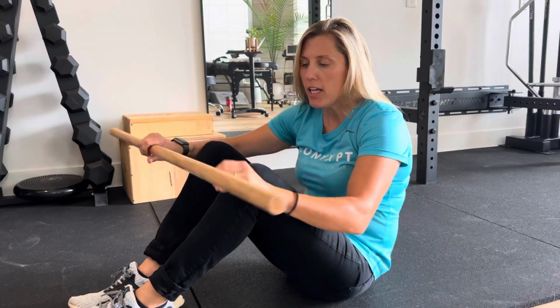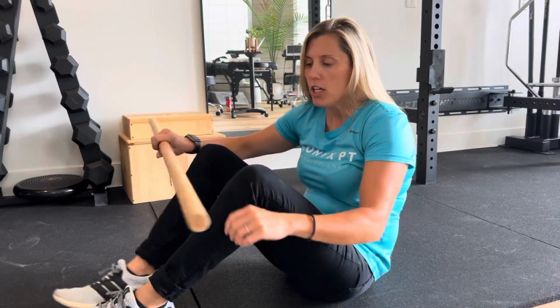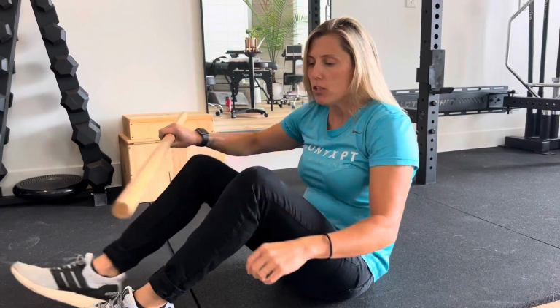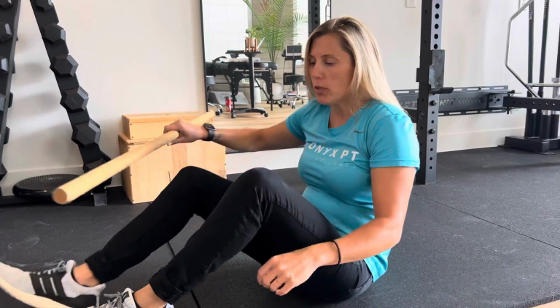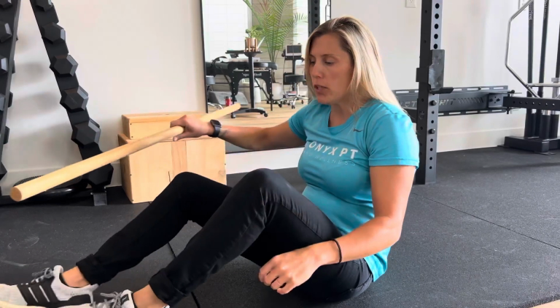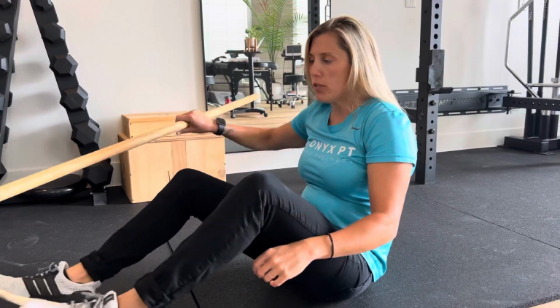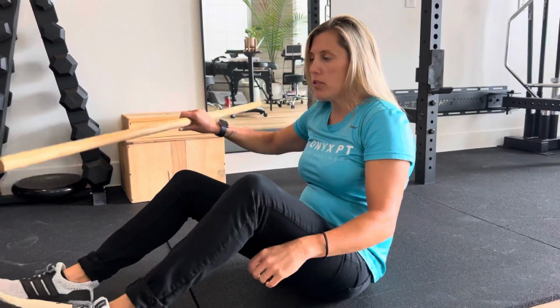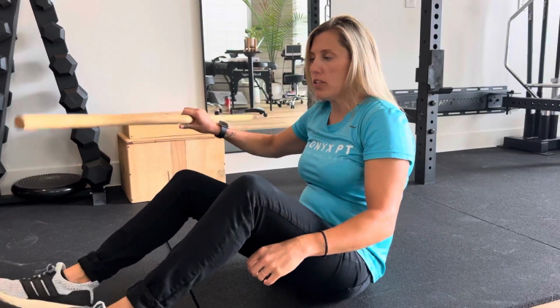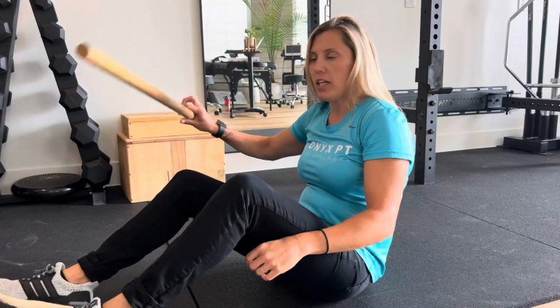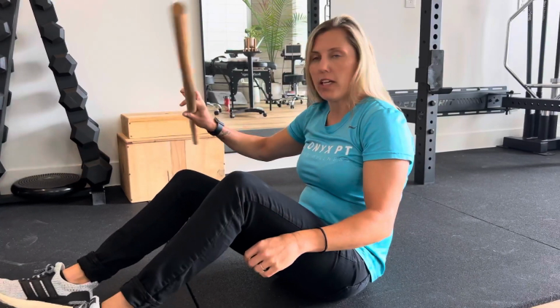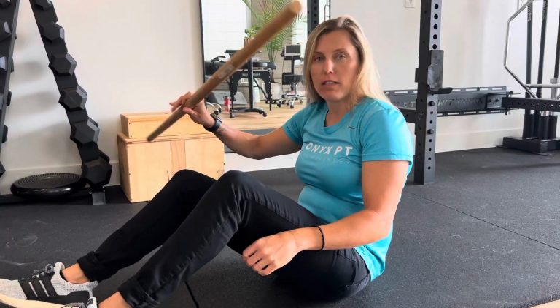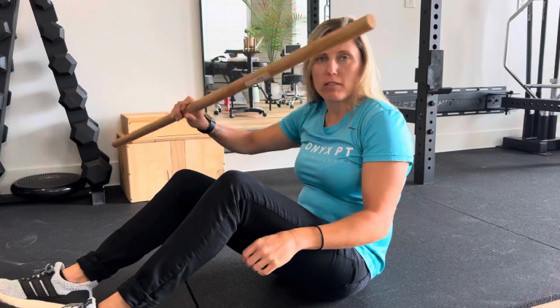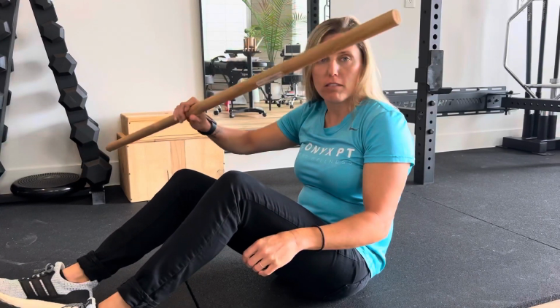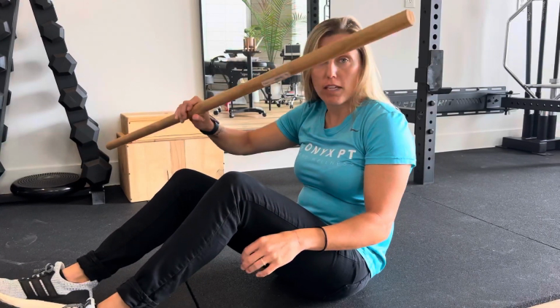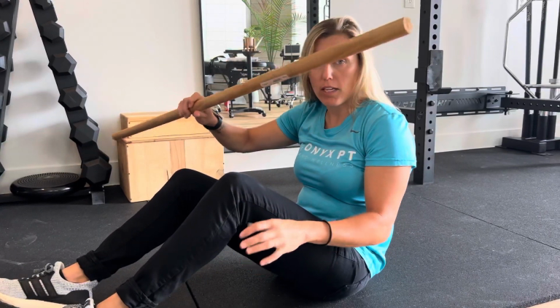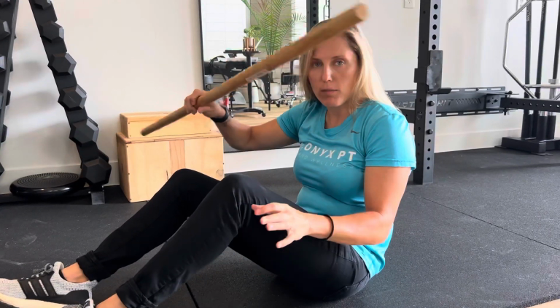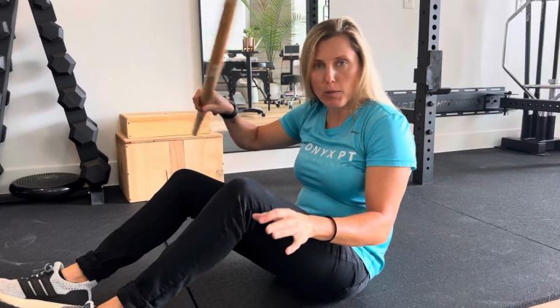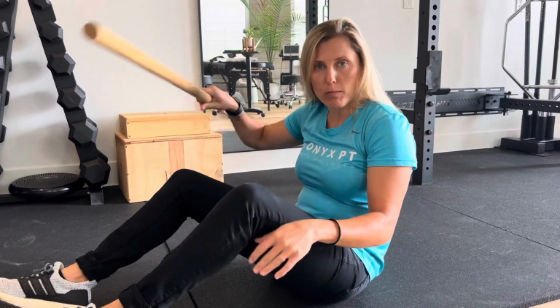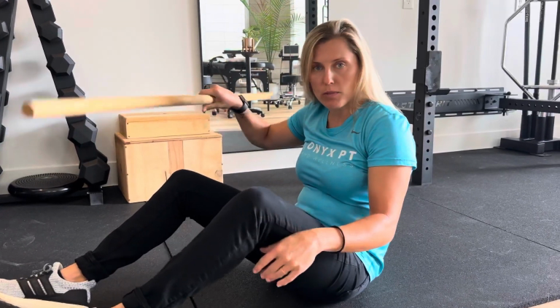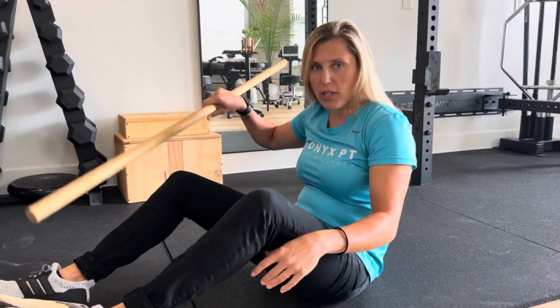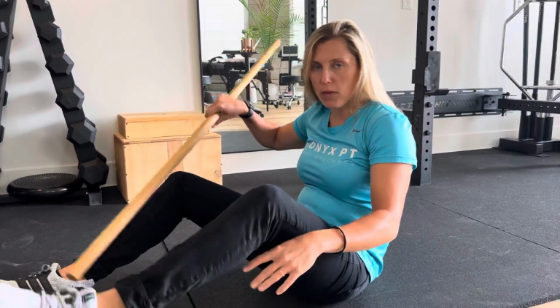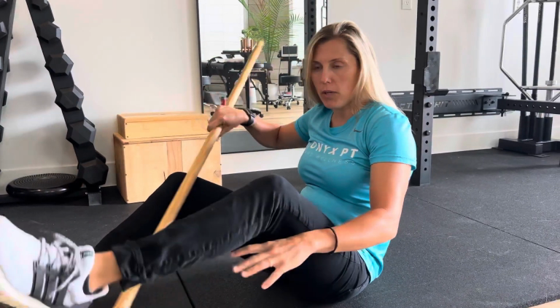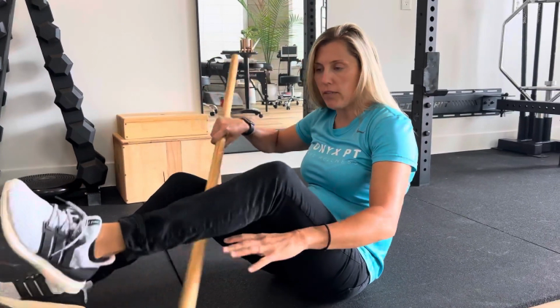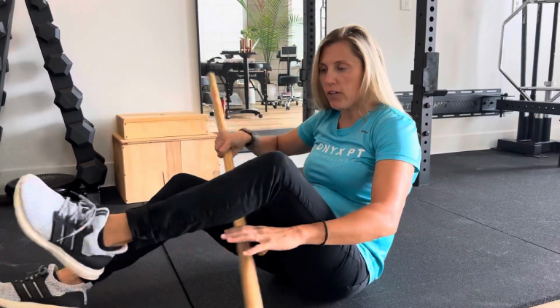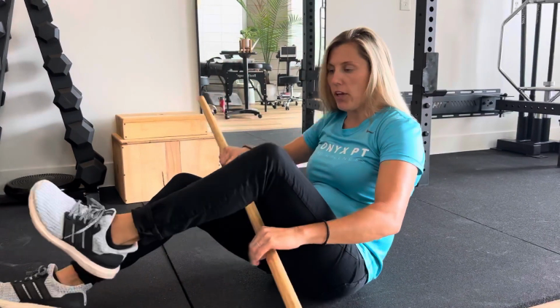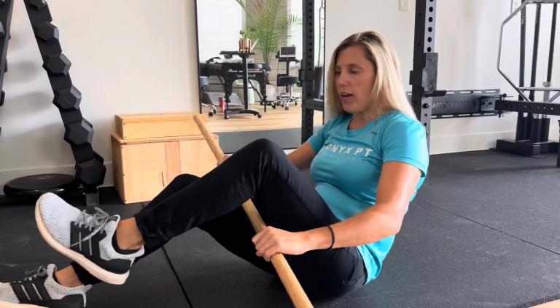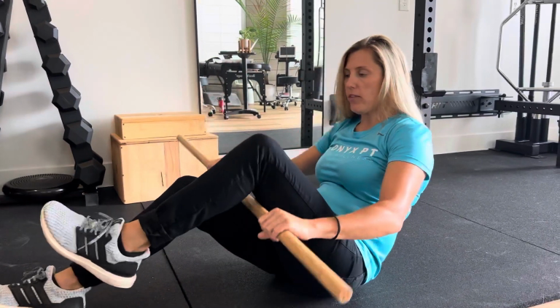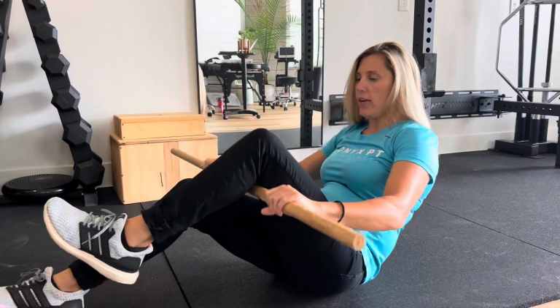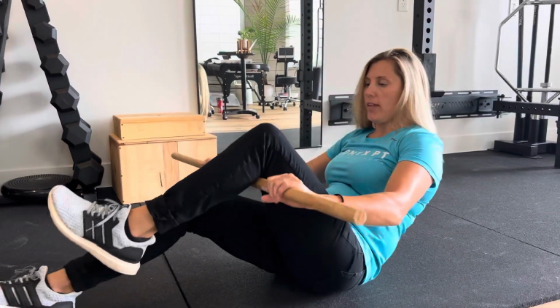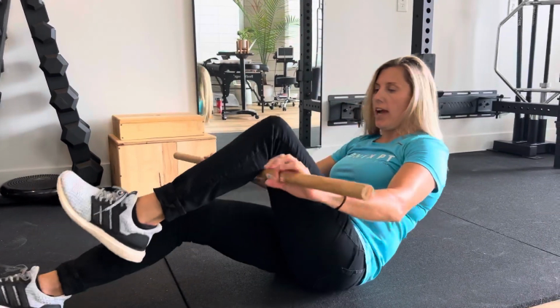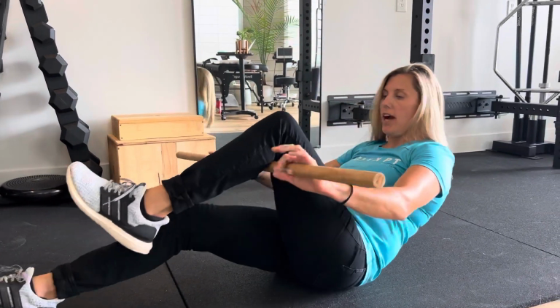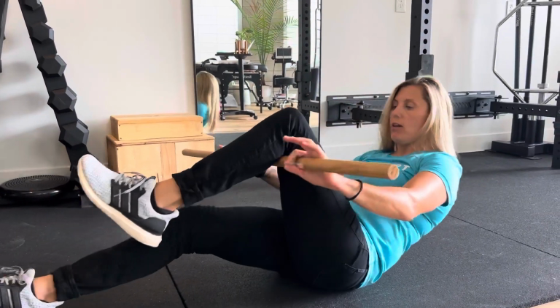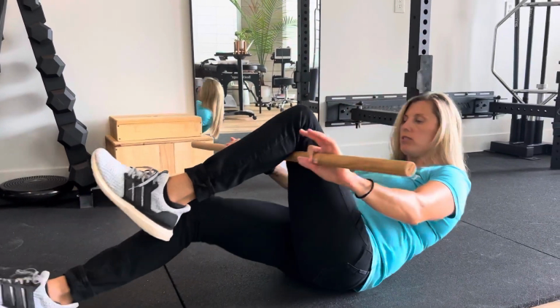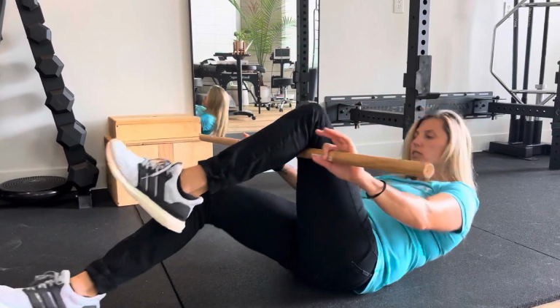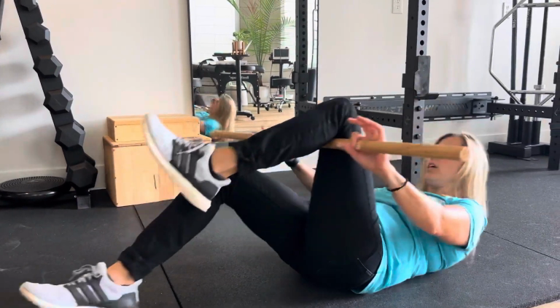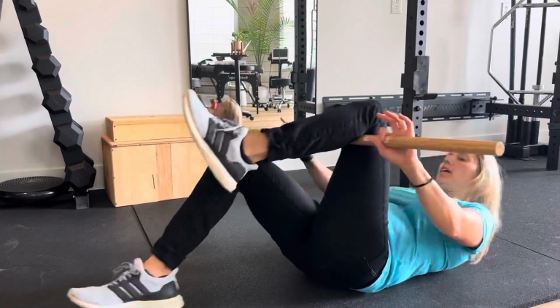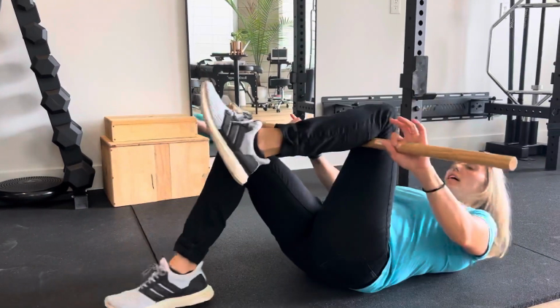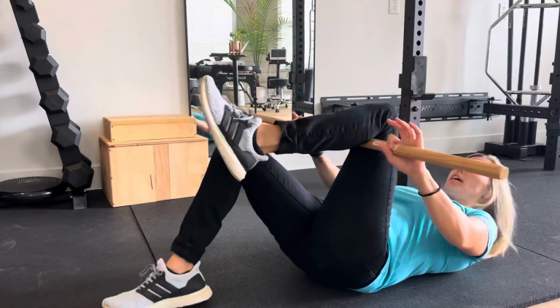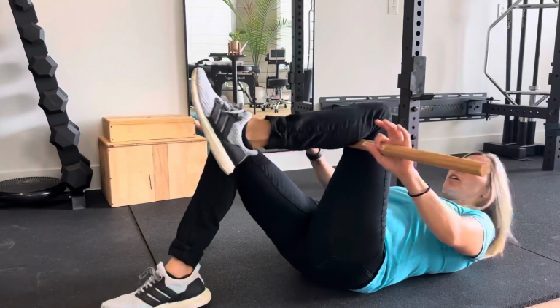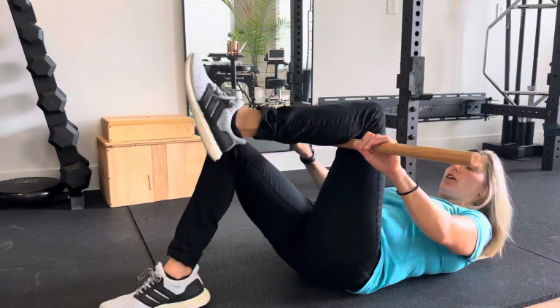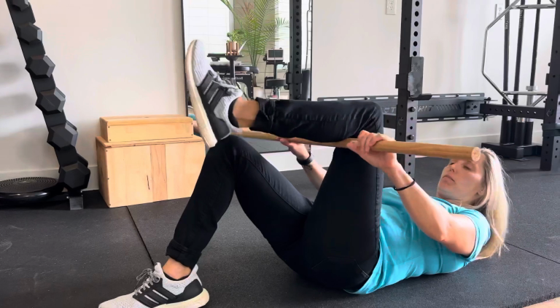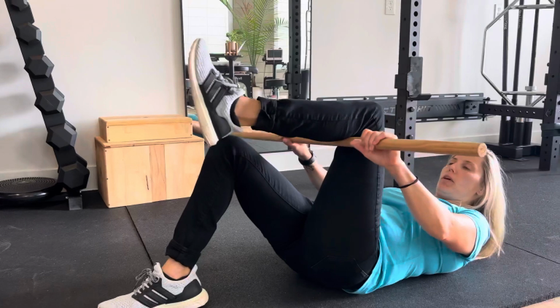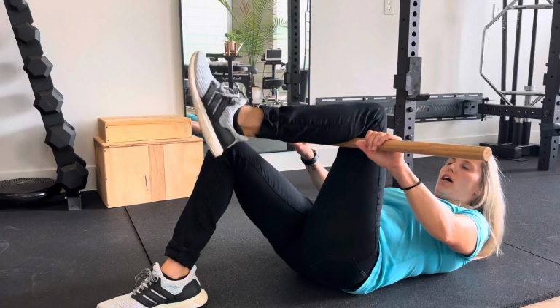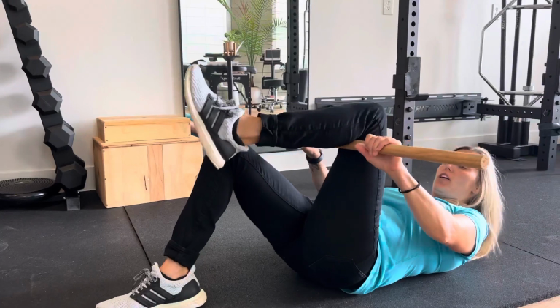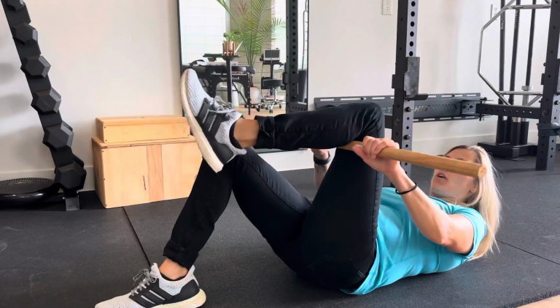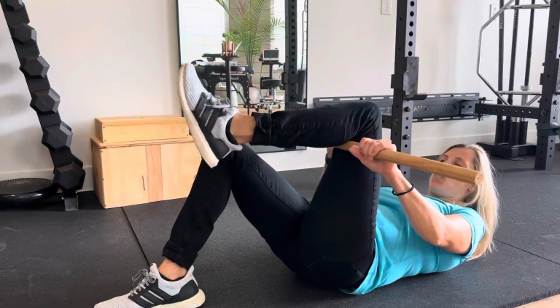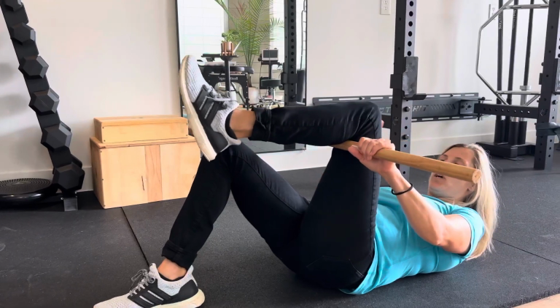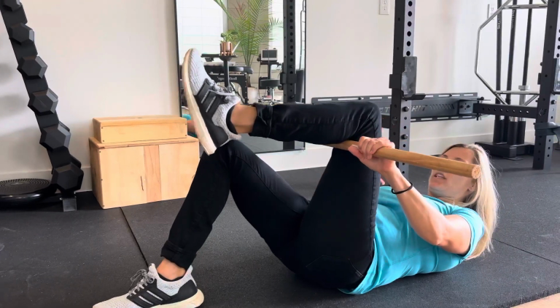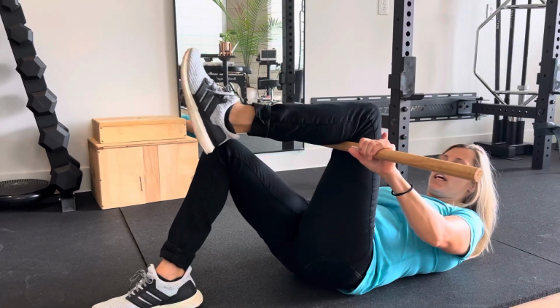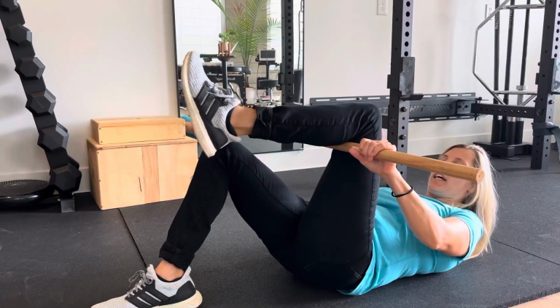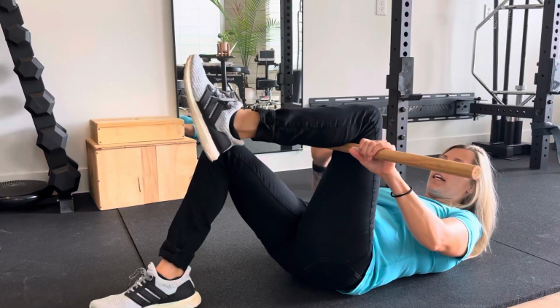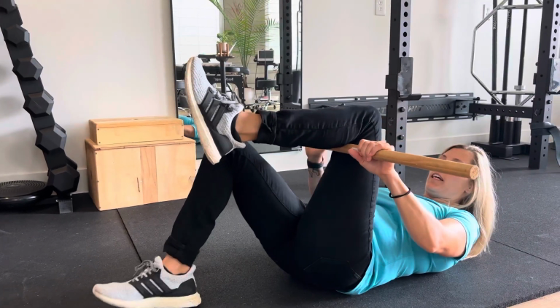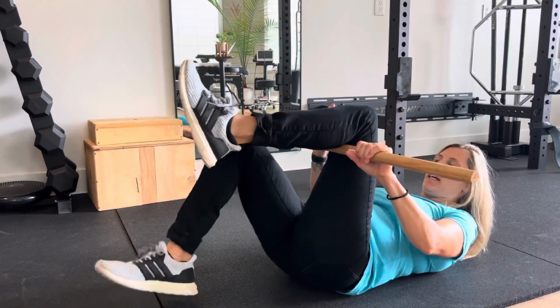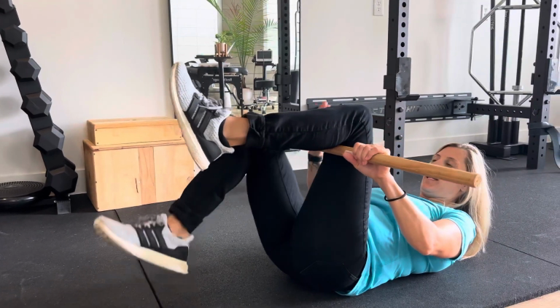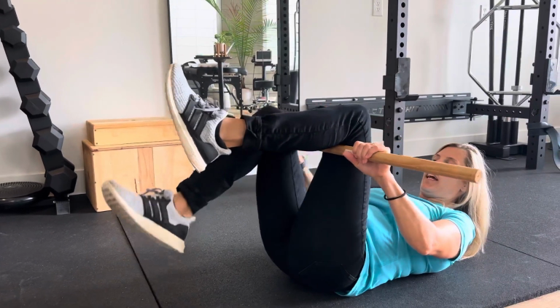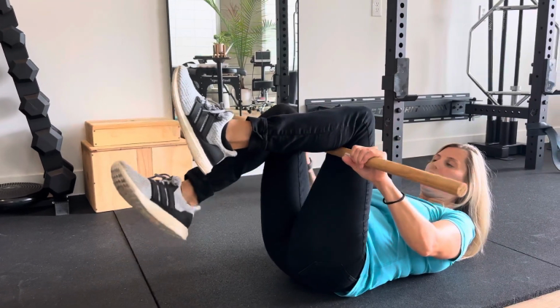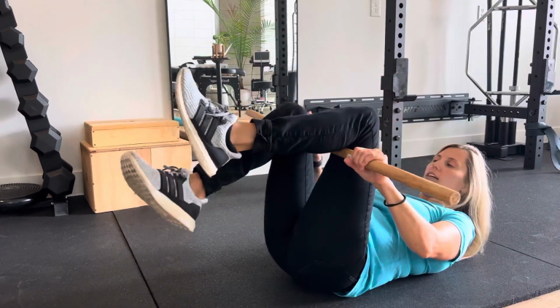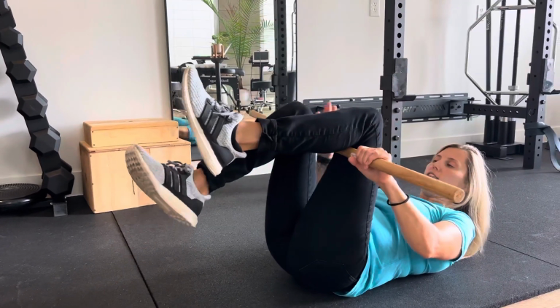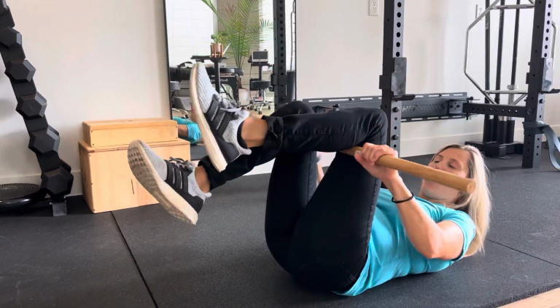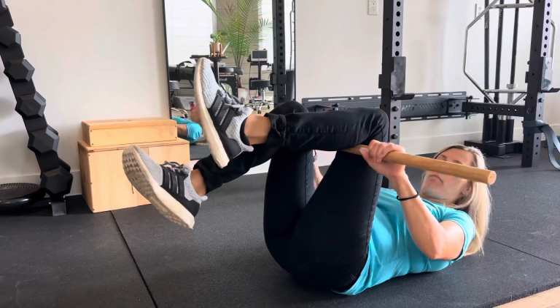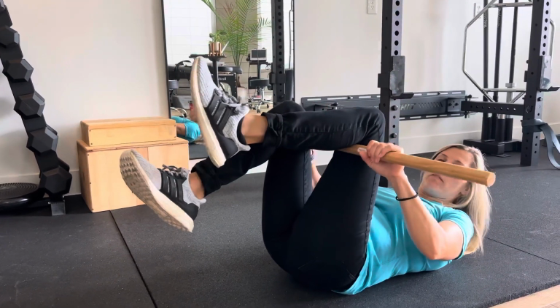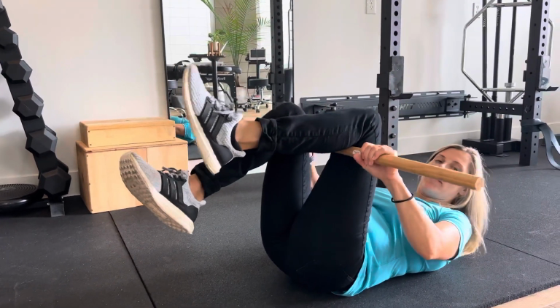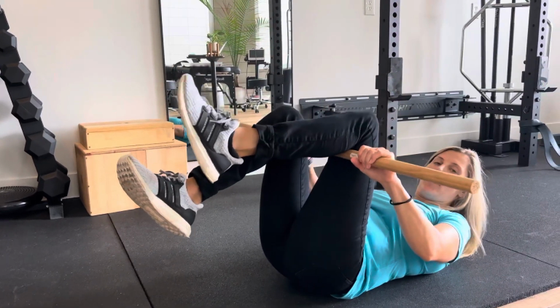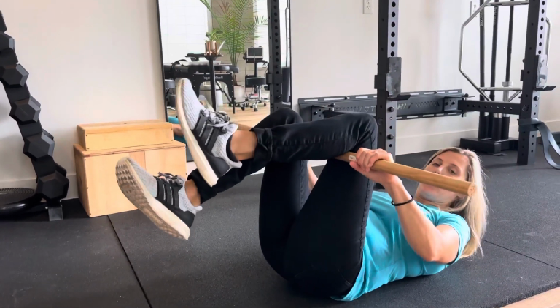What you do is you take a stick — a broomstick, whatever you have around the house — and you're going to put it under one leg and on top of the other.